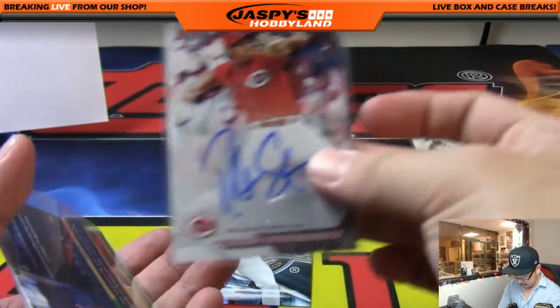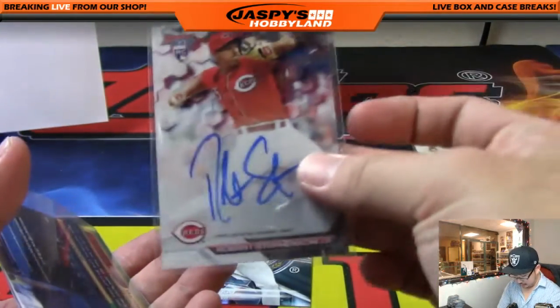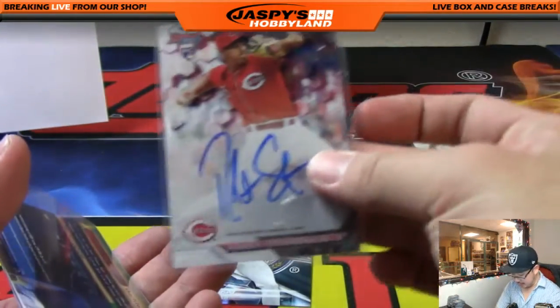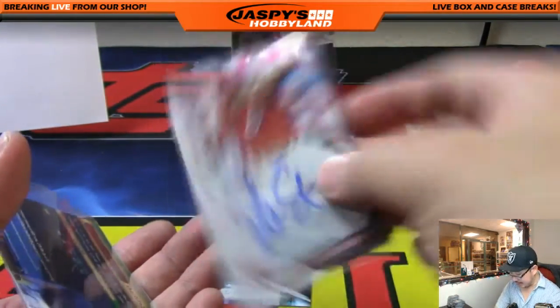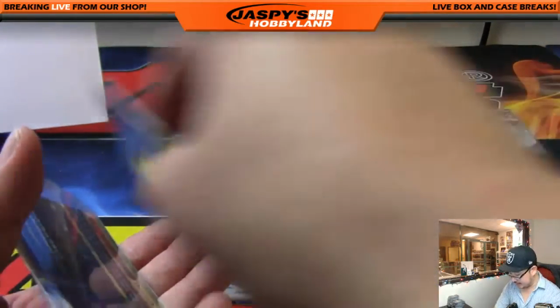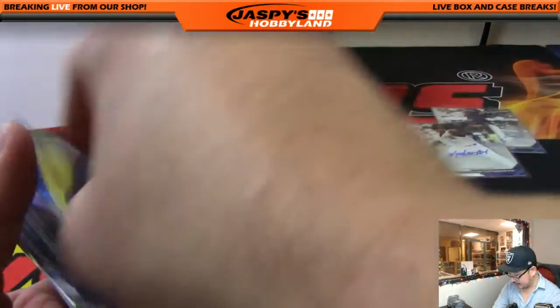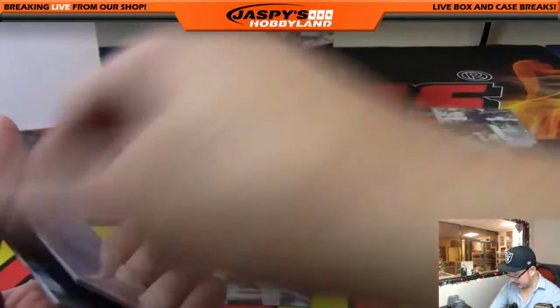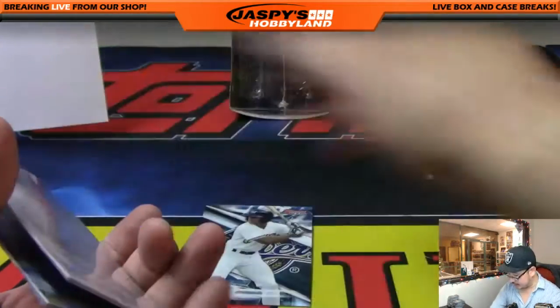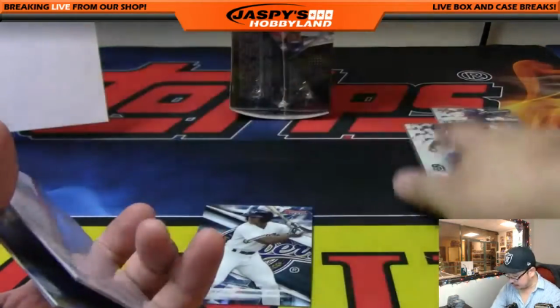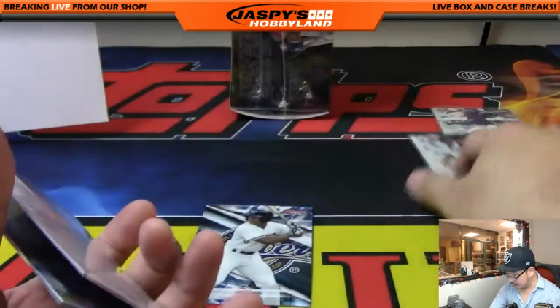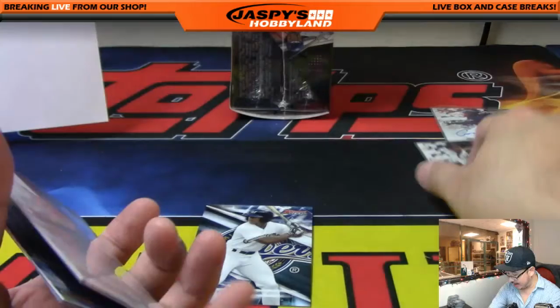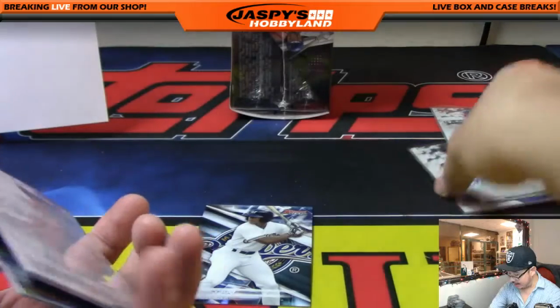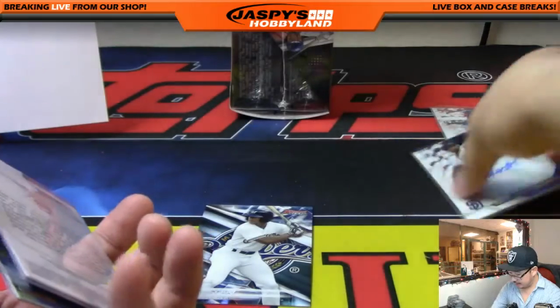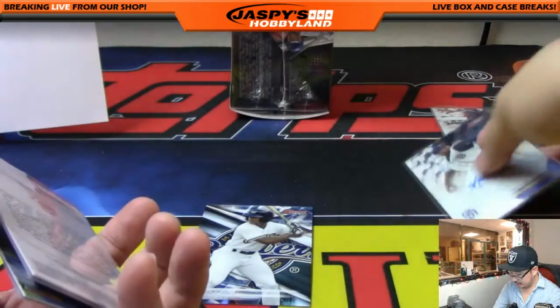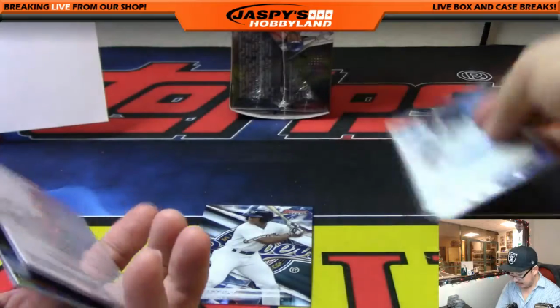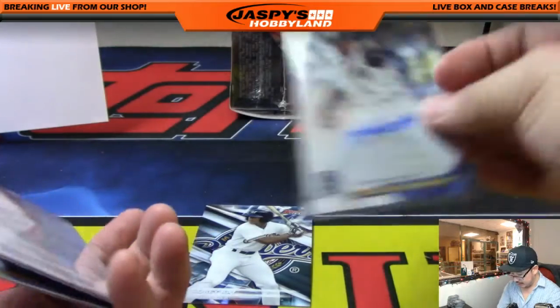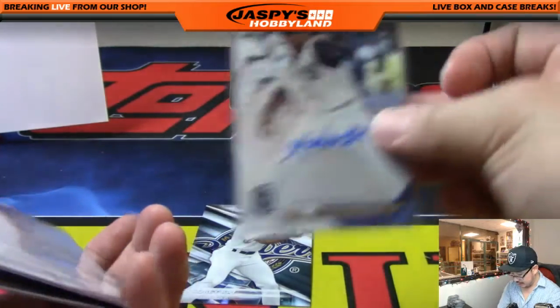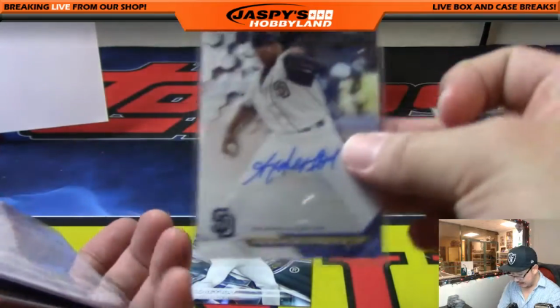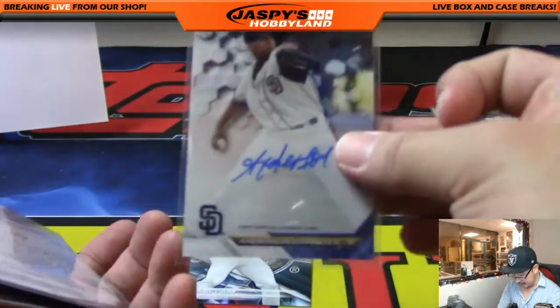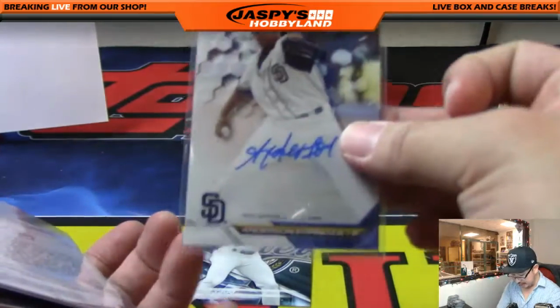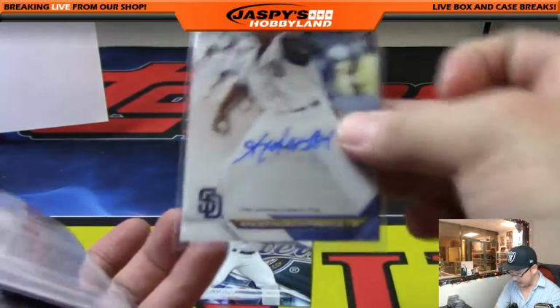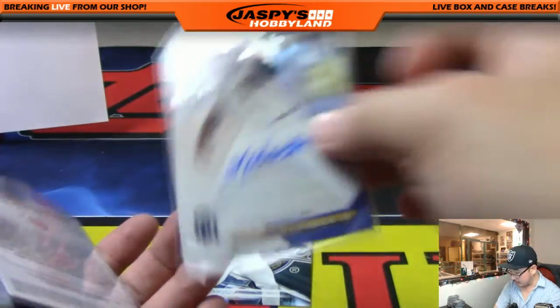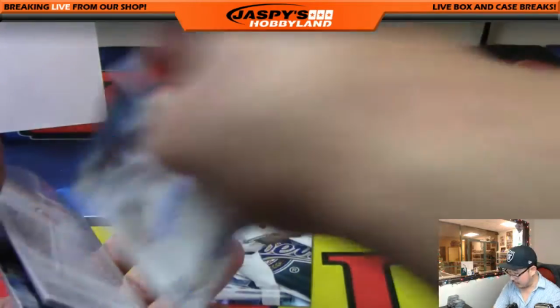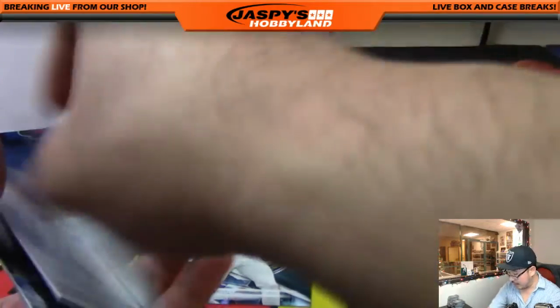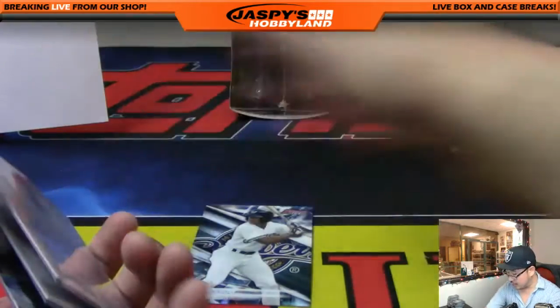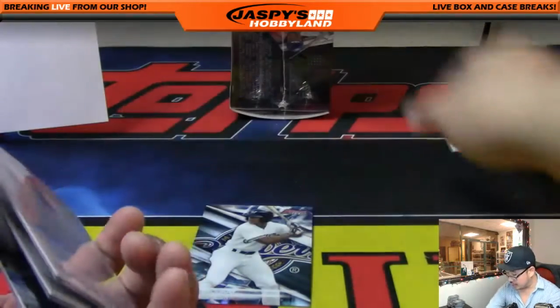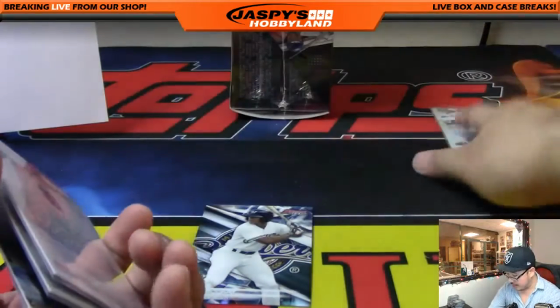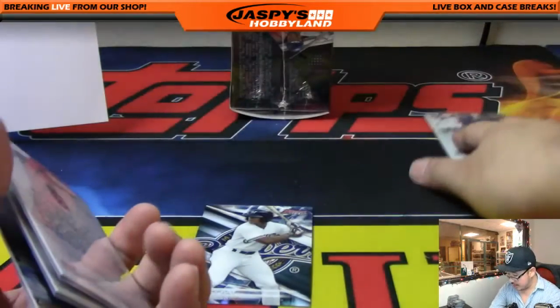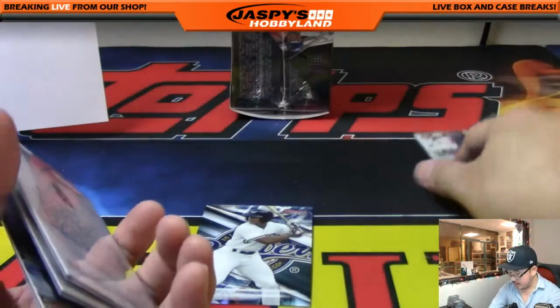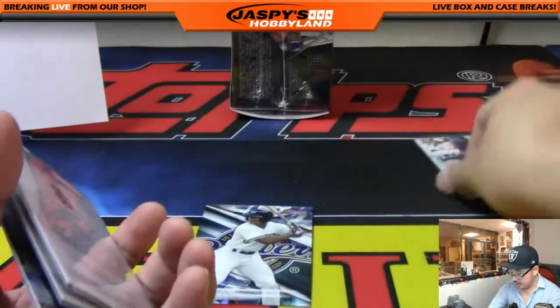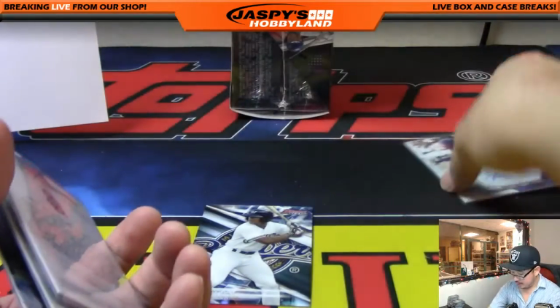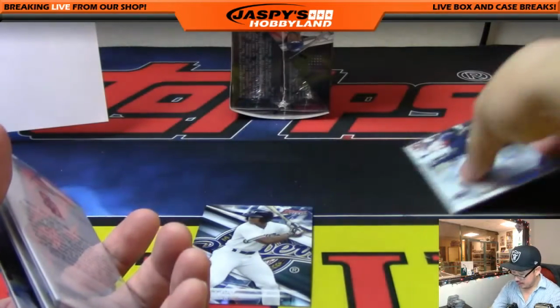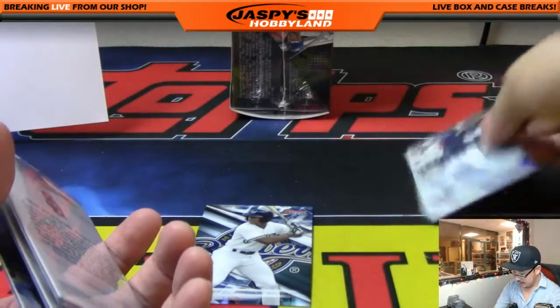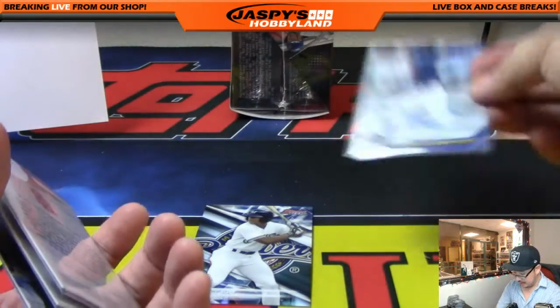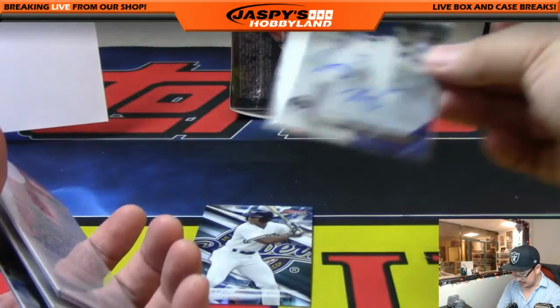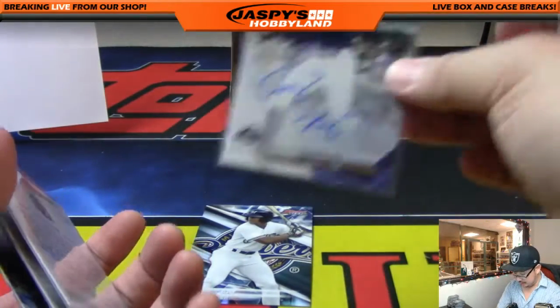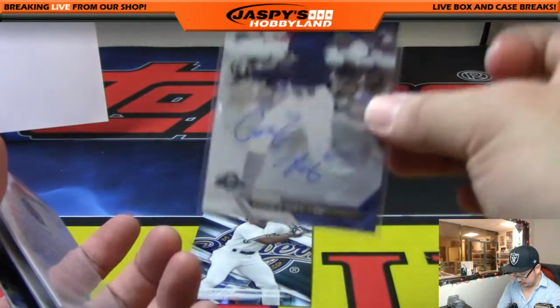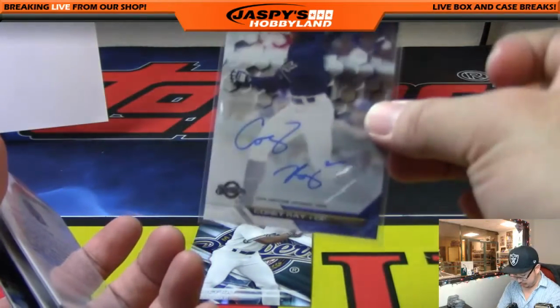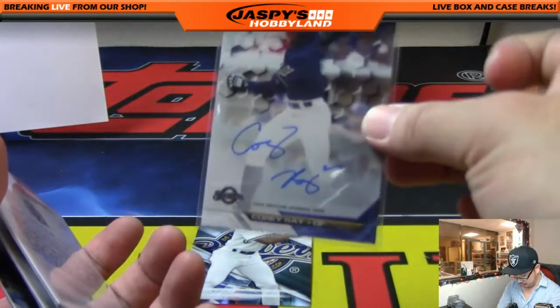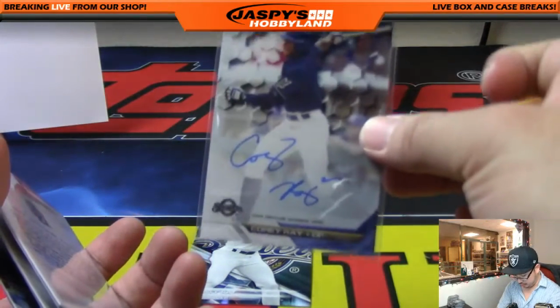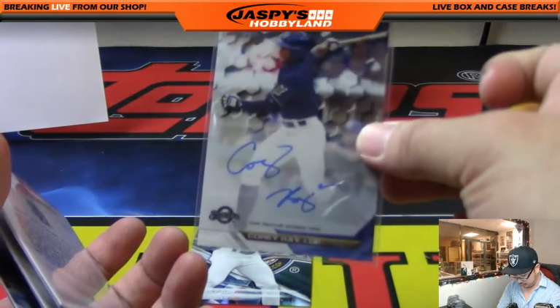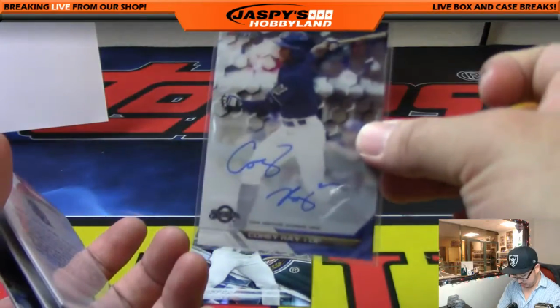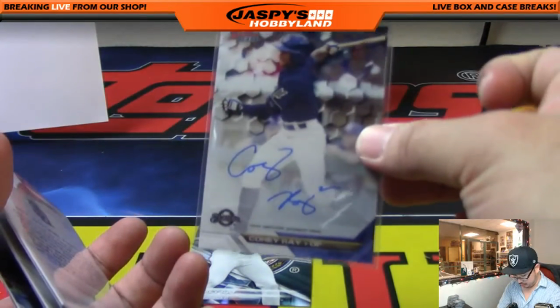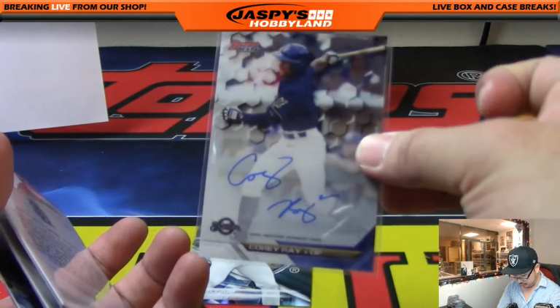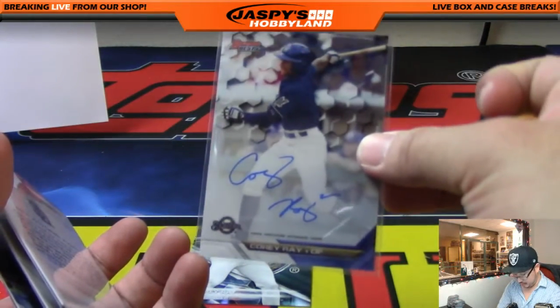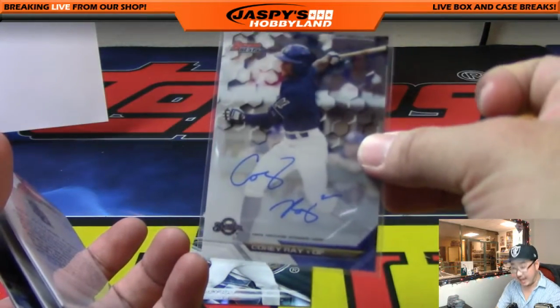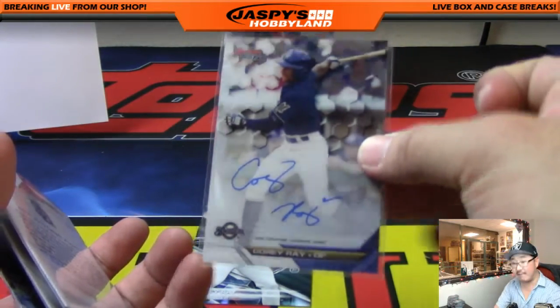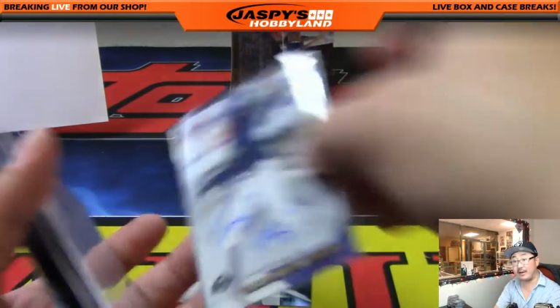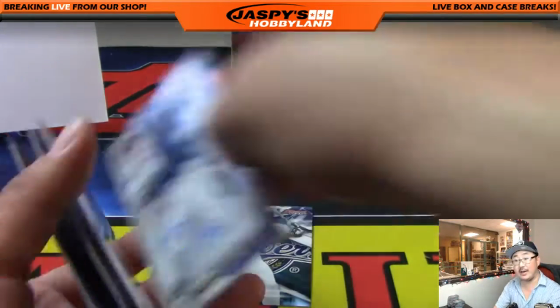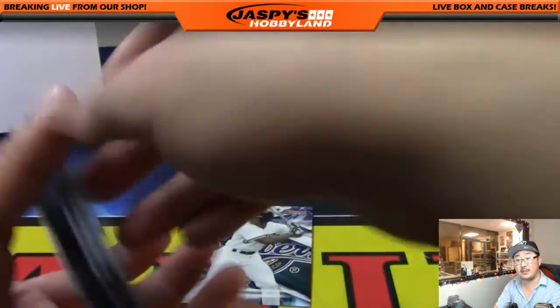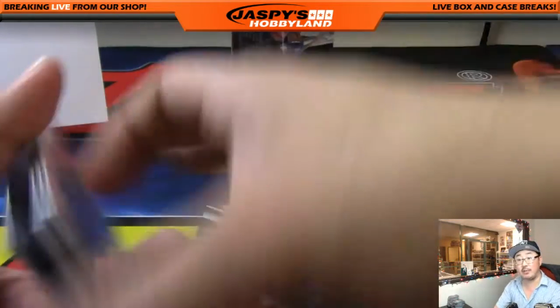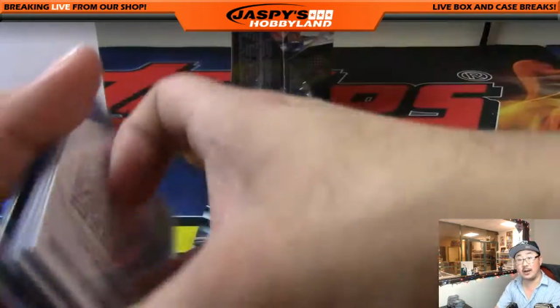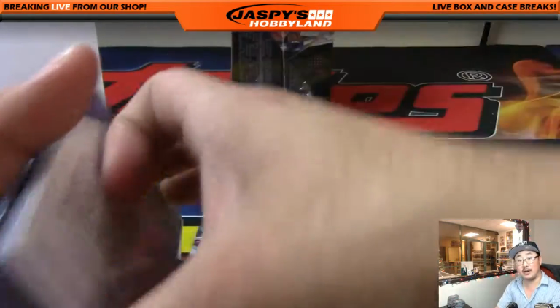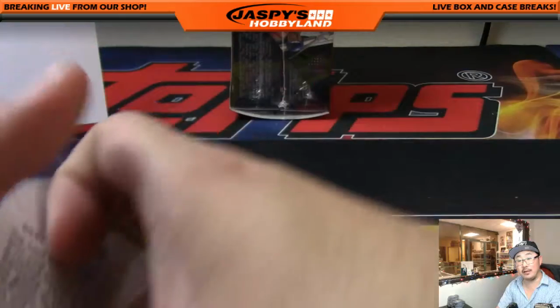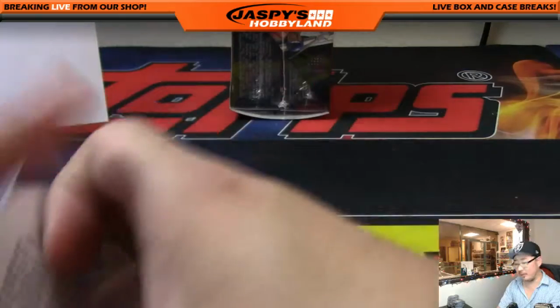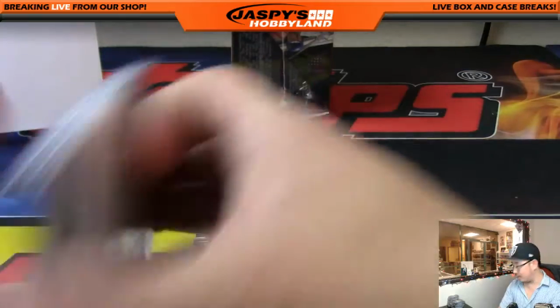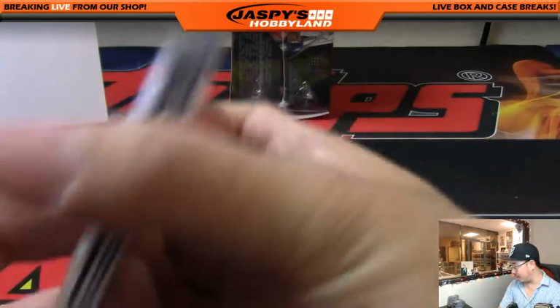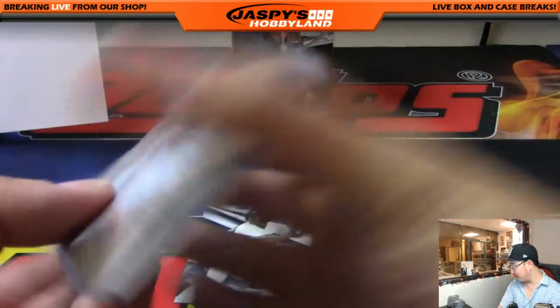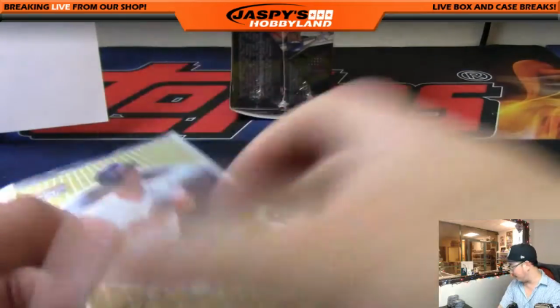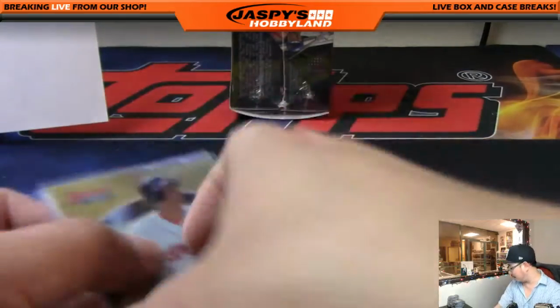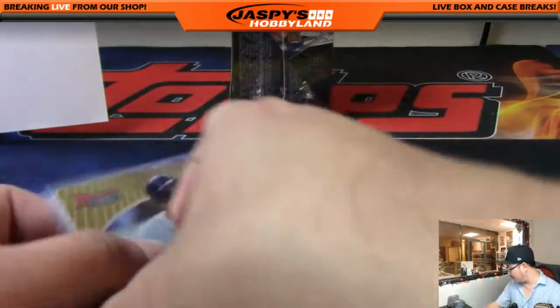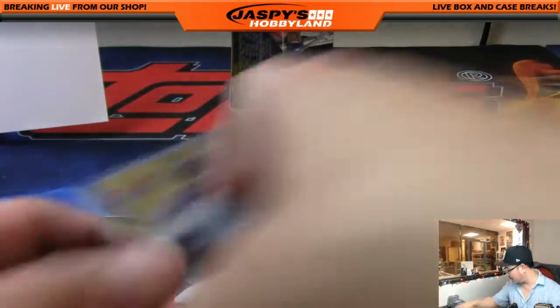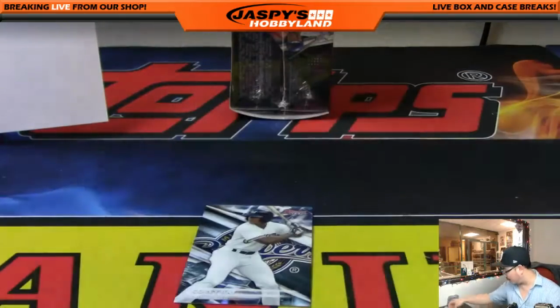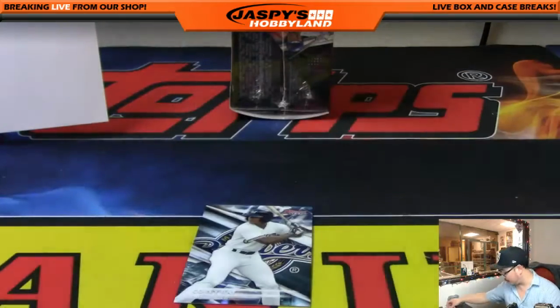Jackson got his Reds auto. Danny got another Padre. And the Brew Crew having a nice break — another Corey Ray. You're welcome, Arthur.